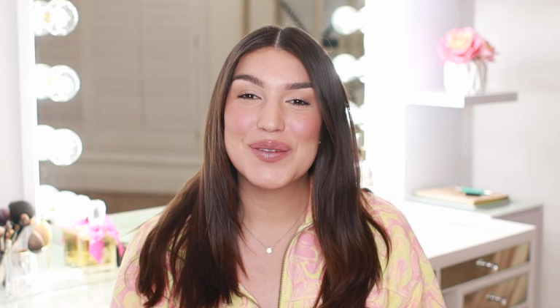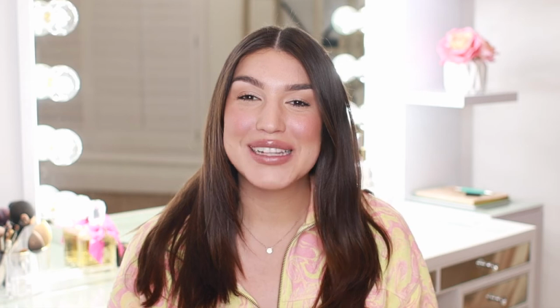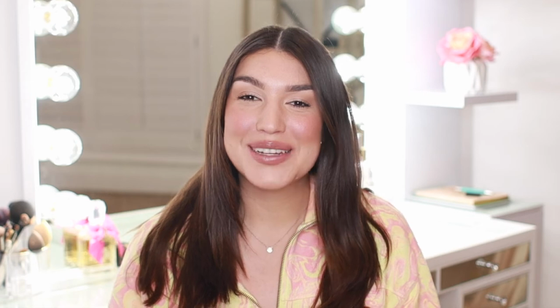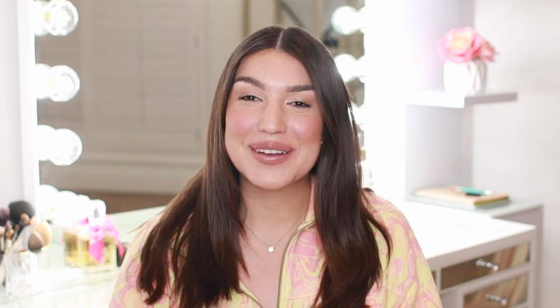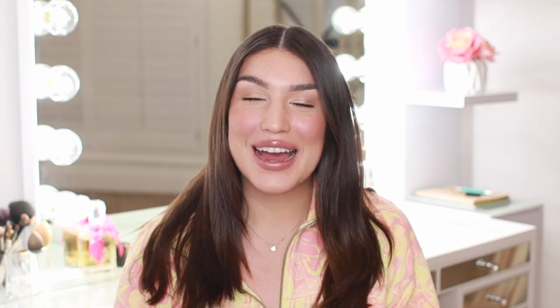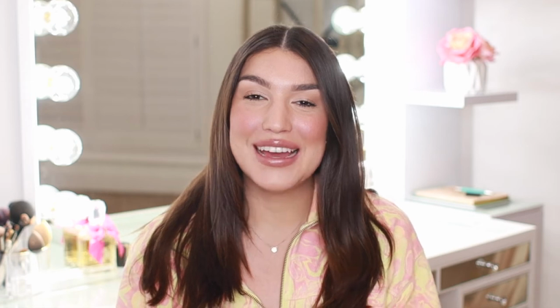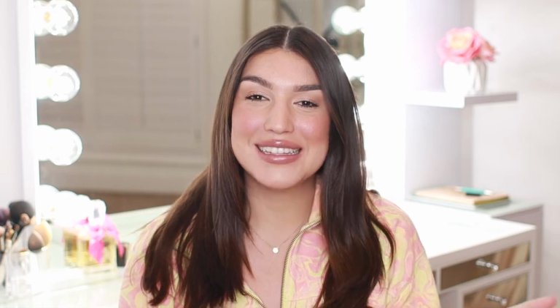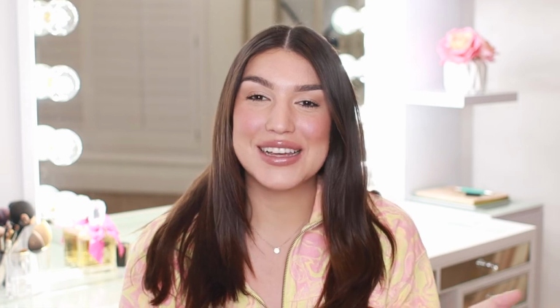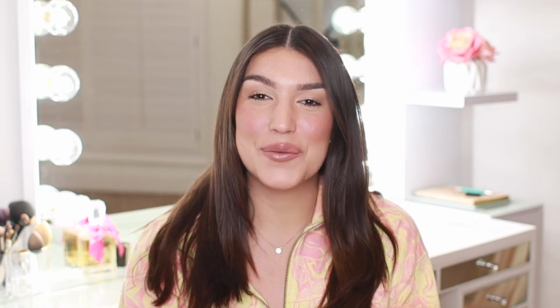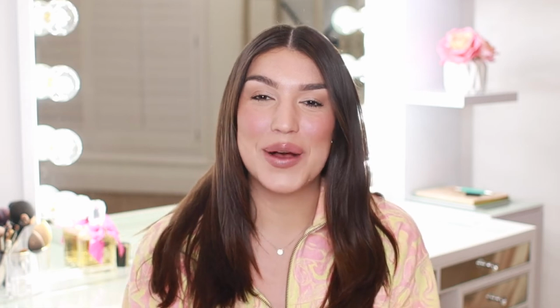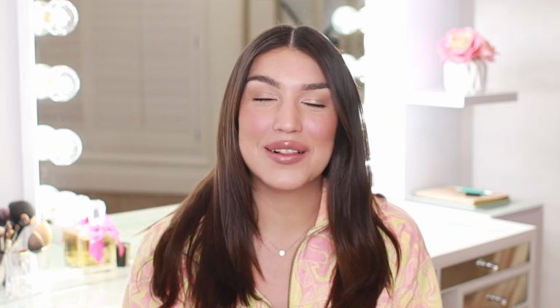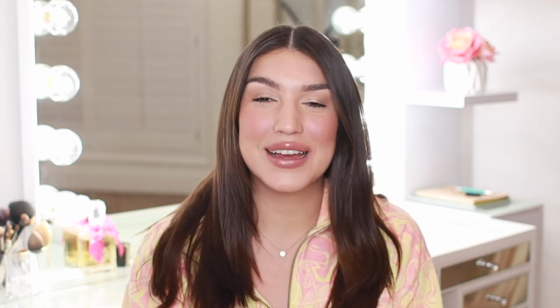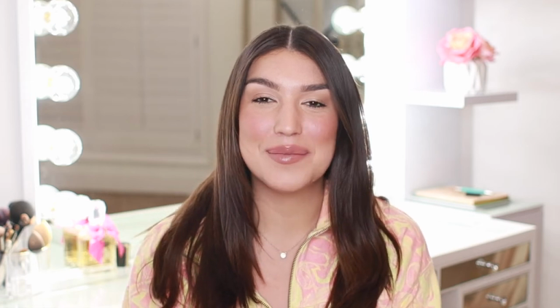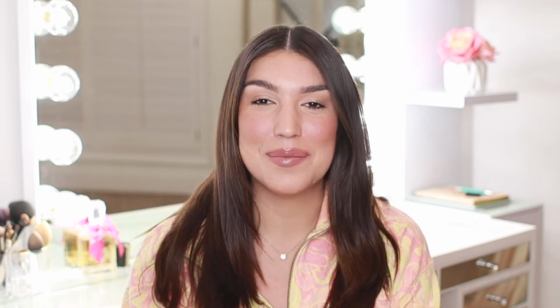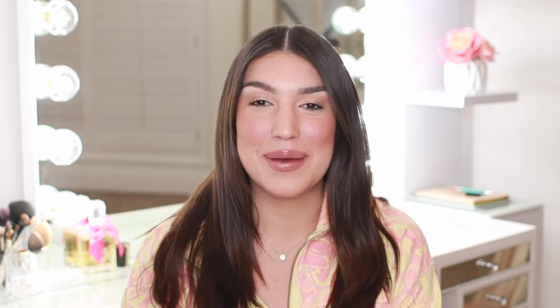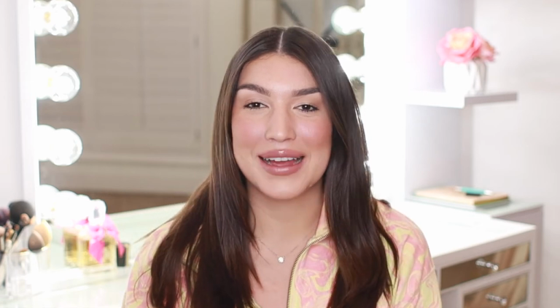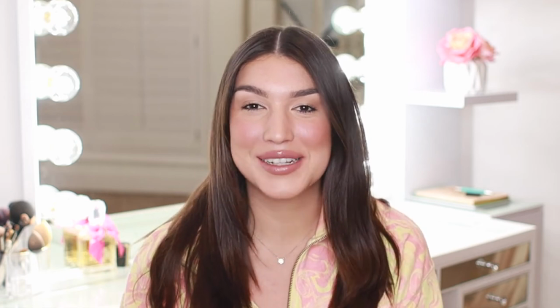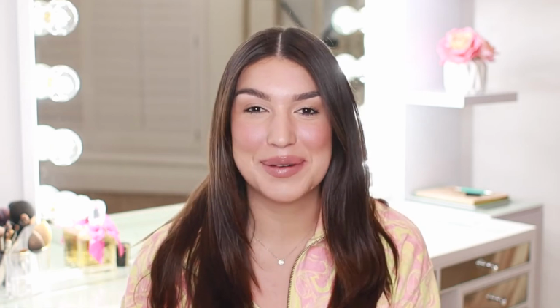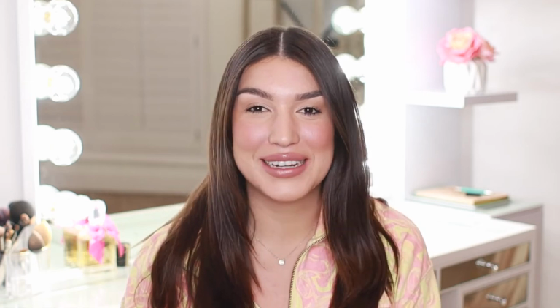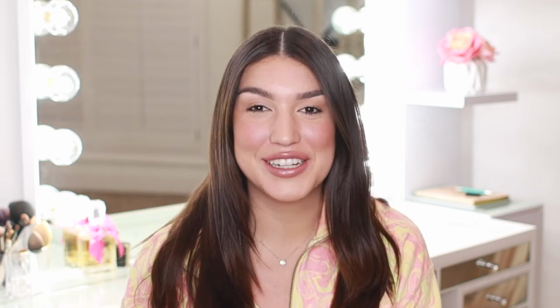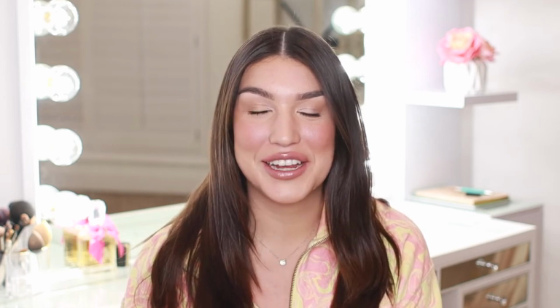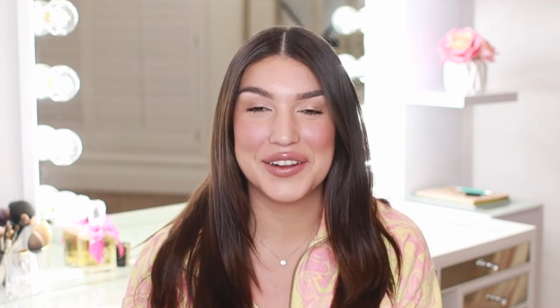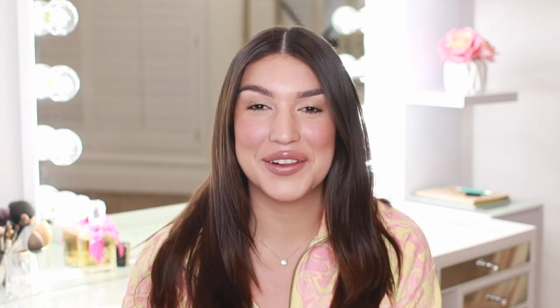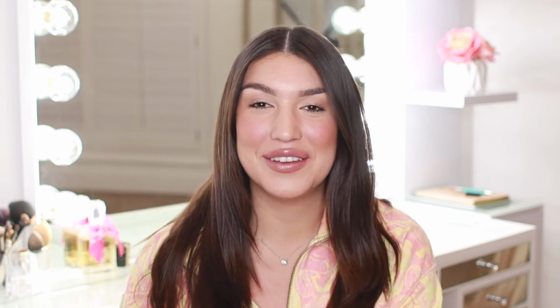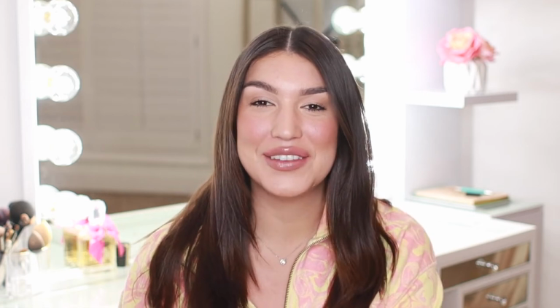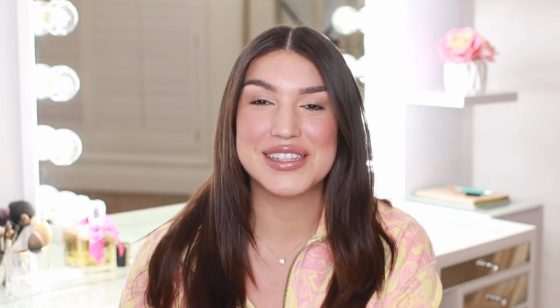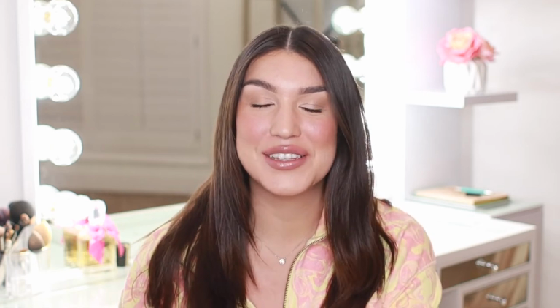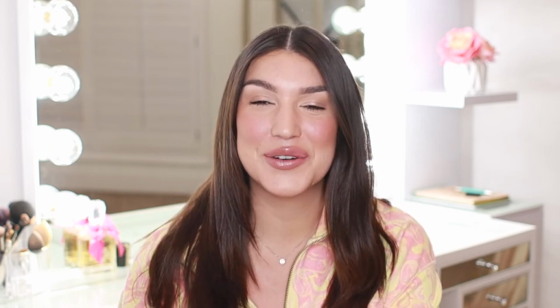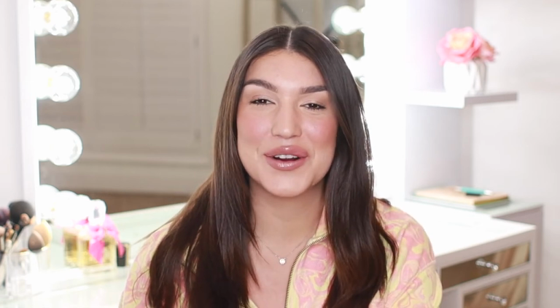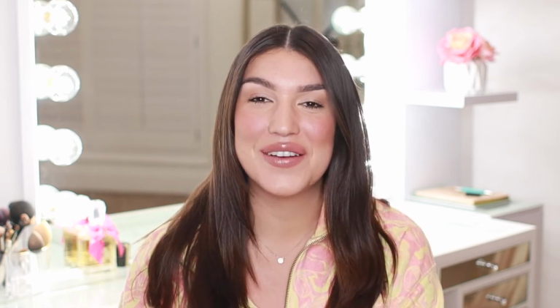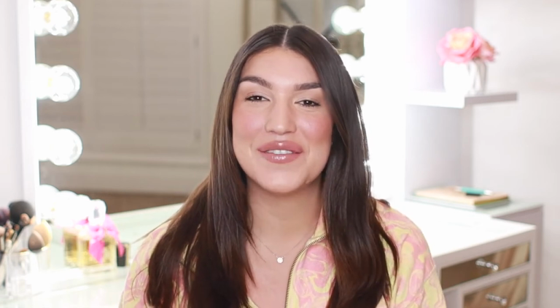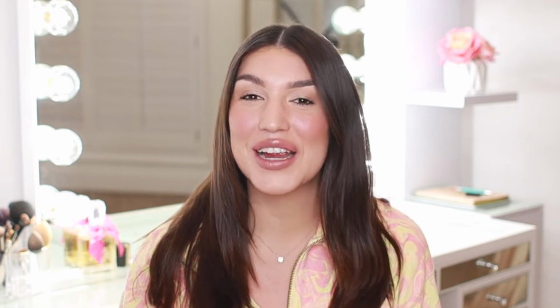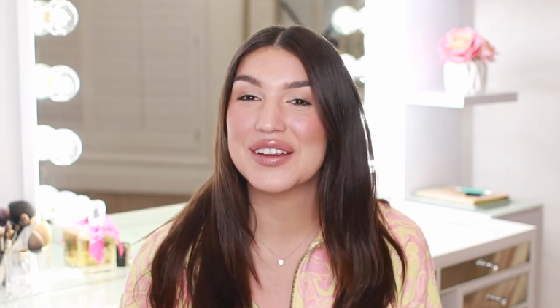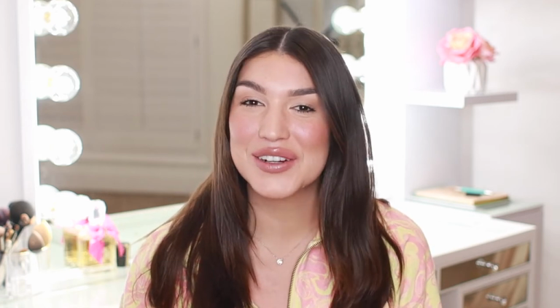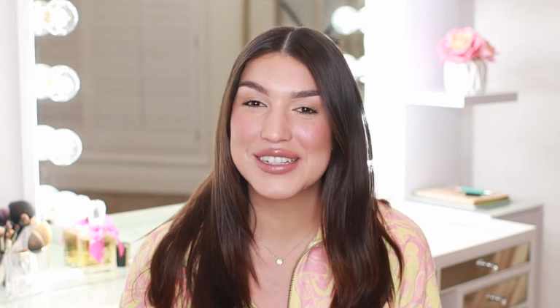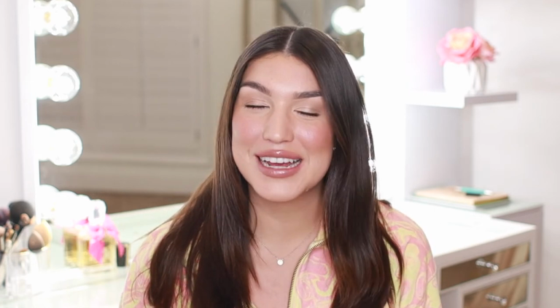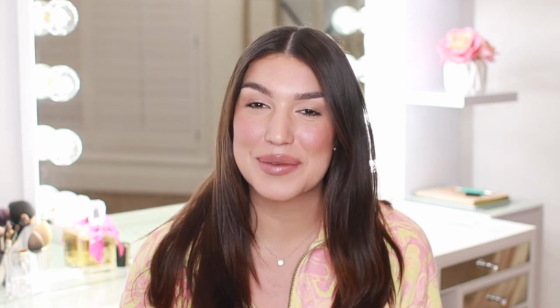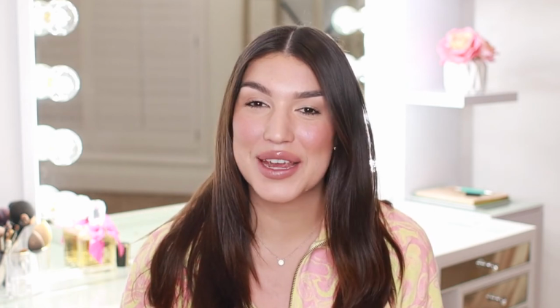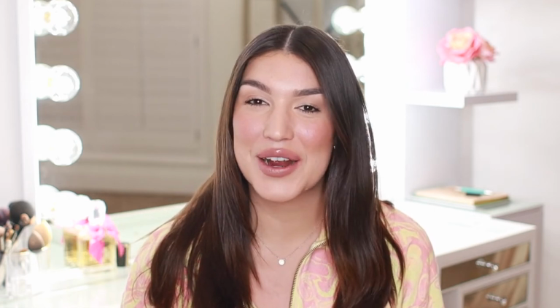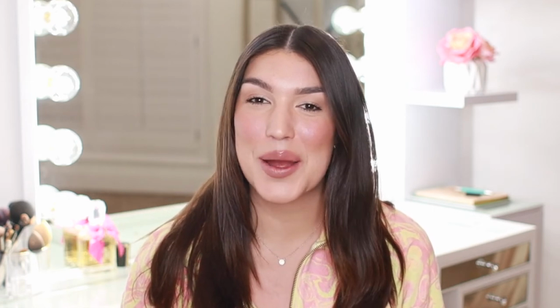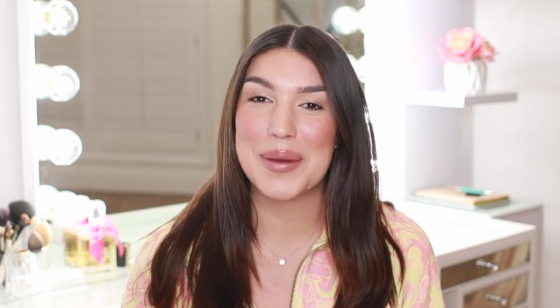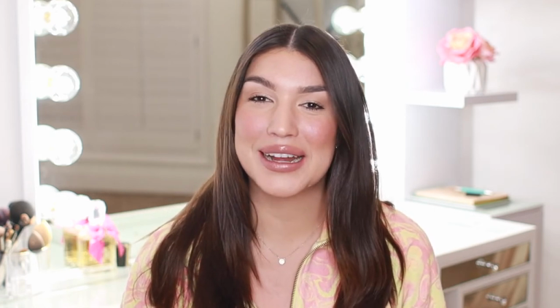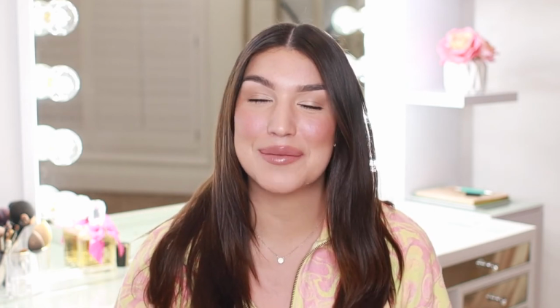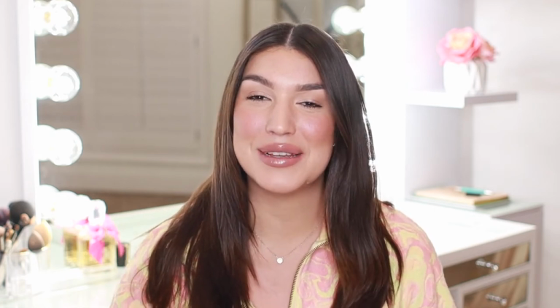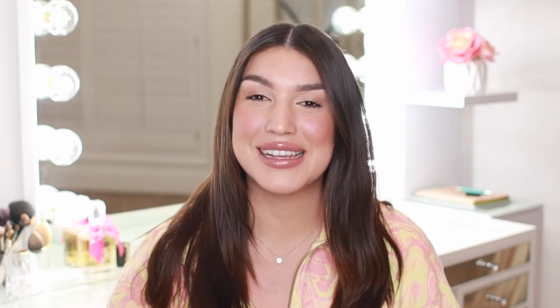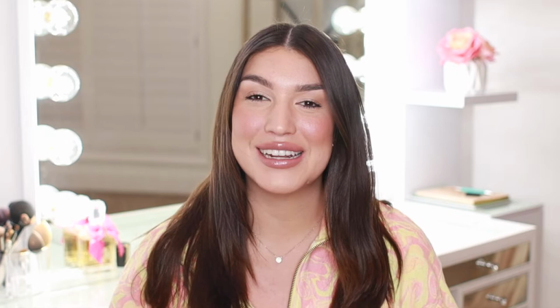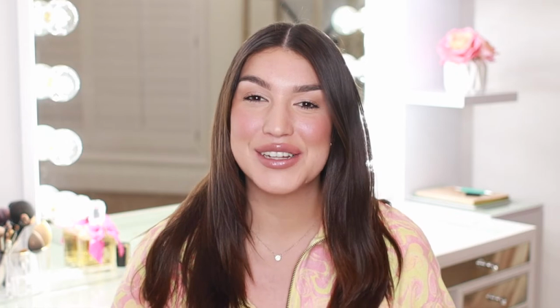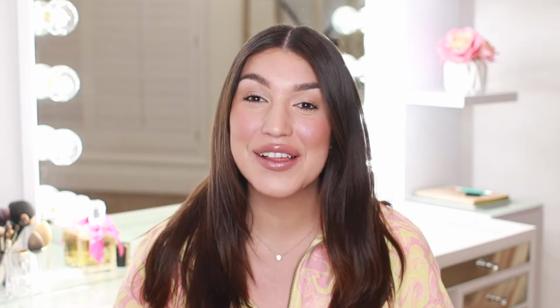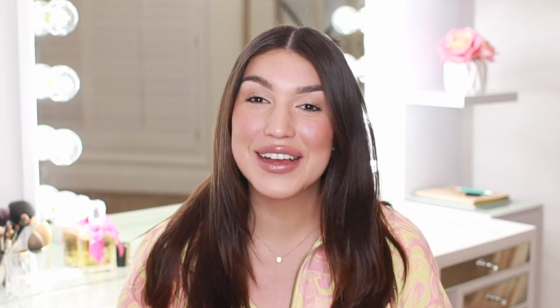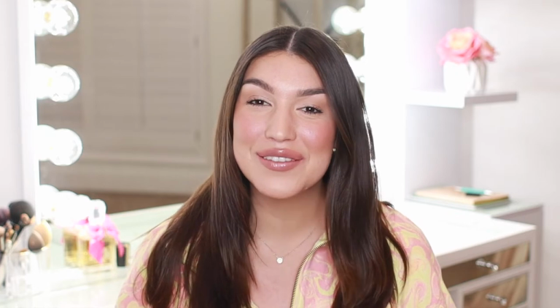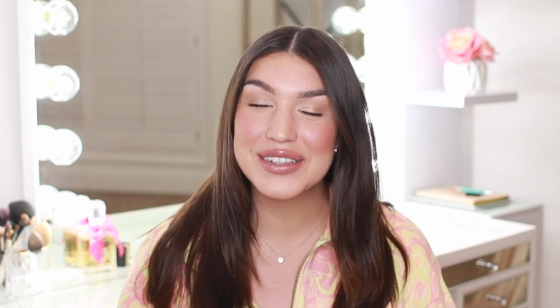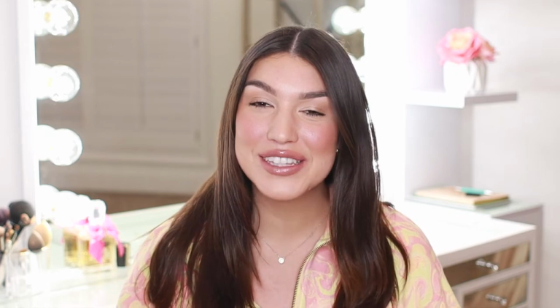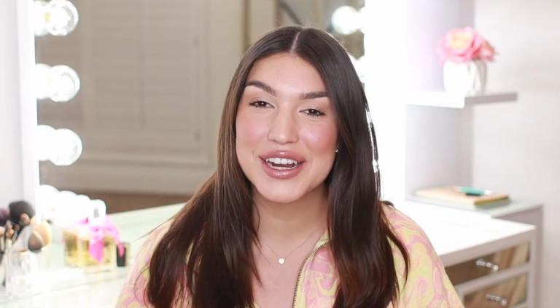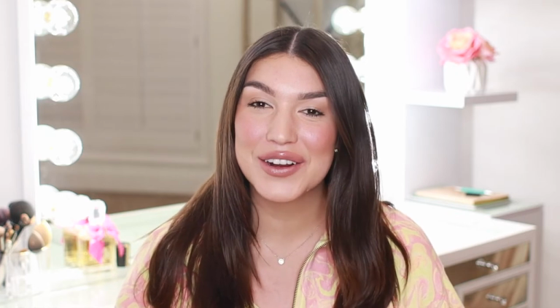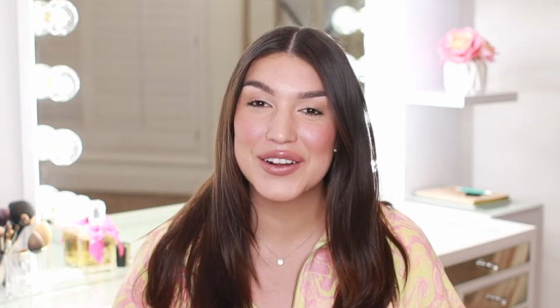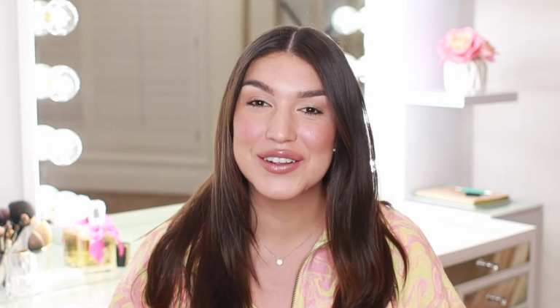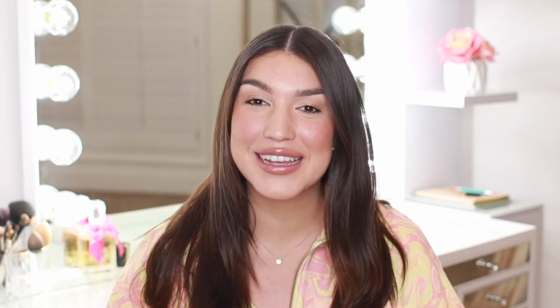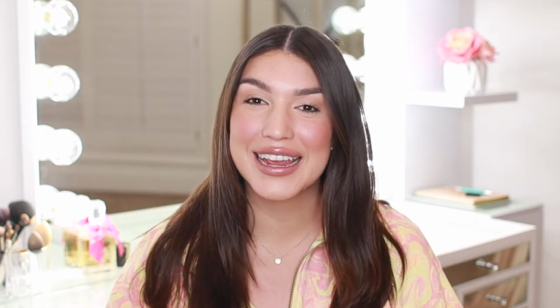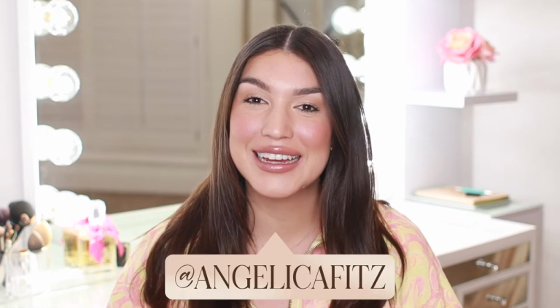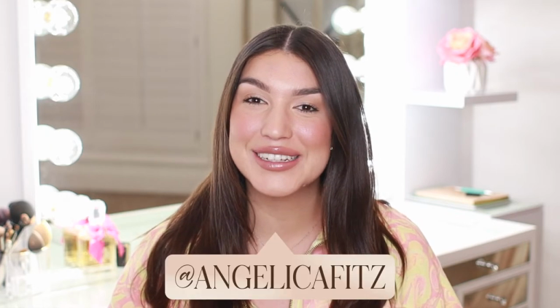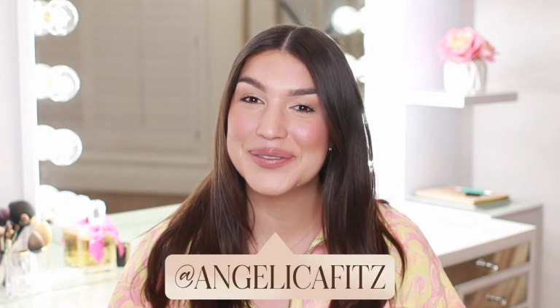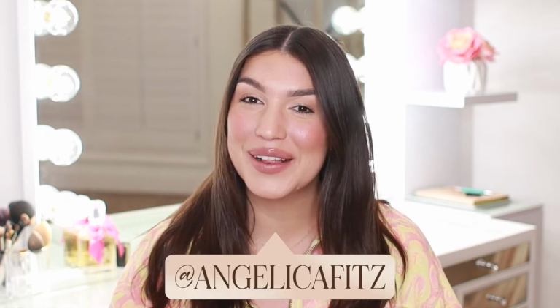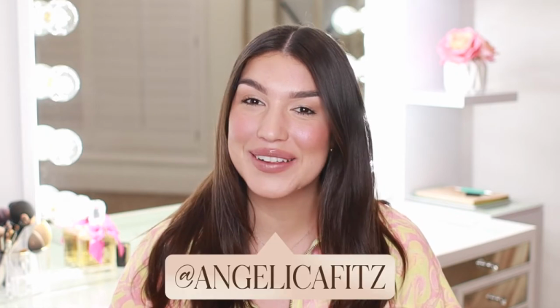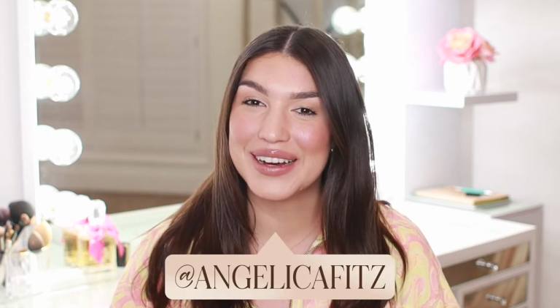What's up guys? Welcome back to my channel. If this is your very first time here, my name is Angelica Fitzgerald and welcome.